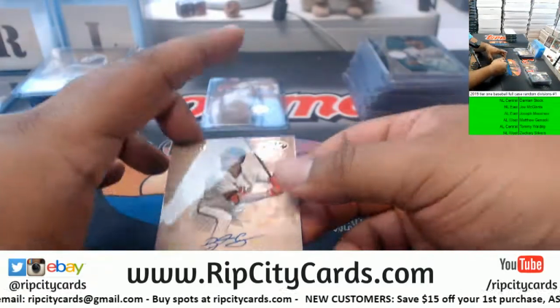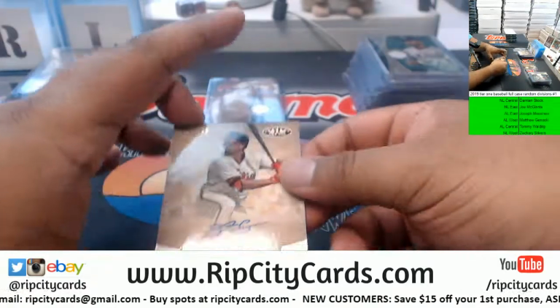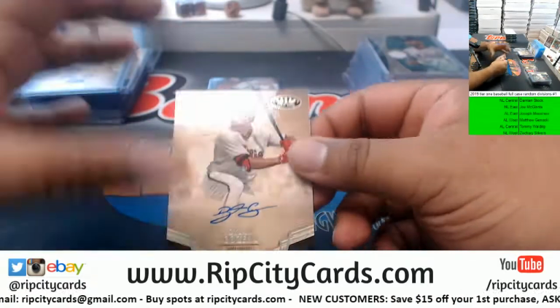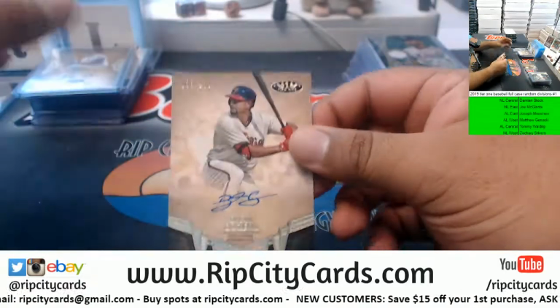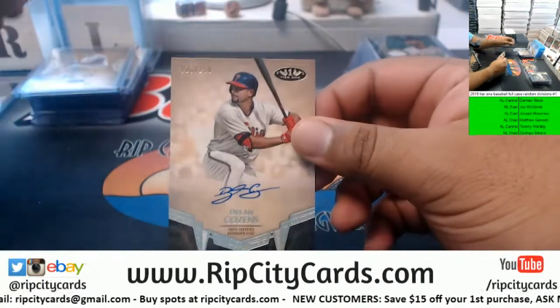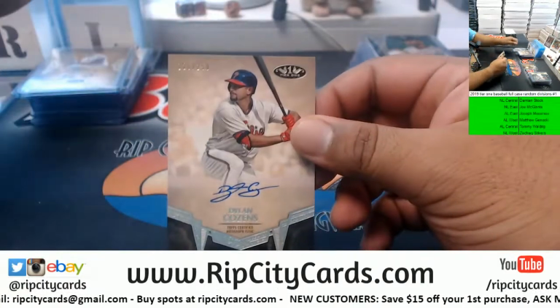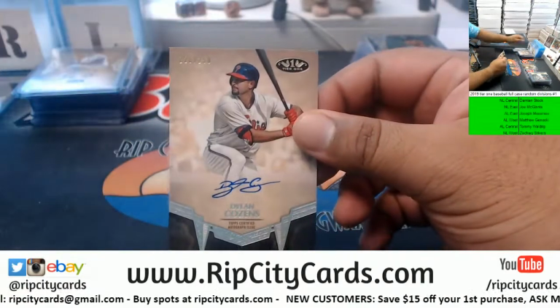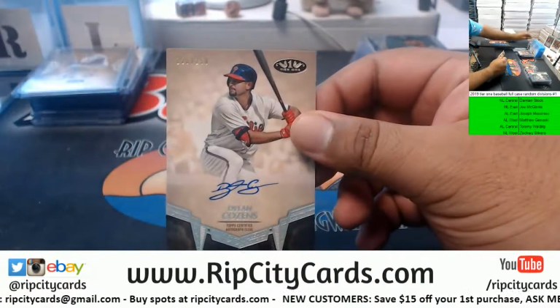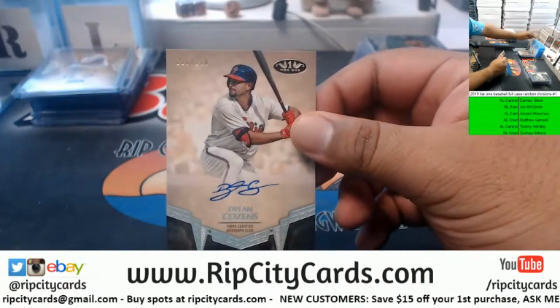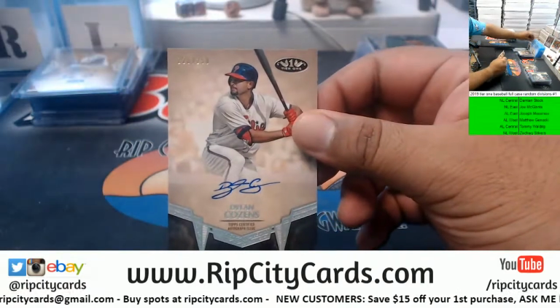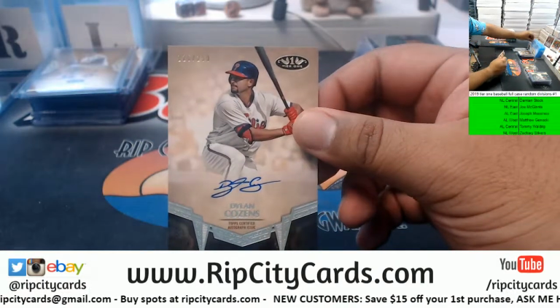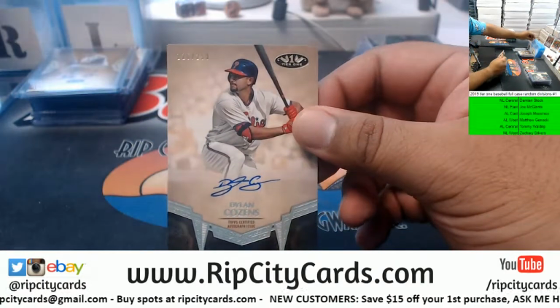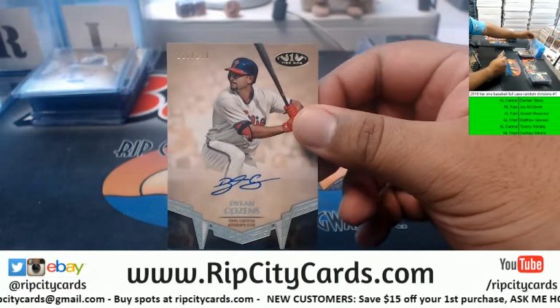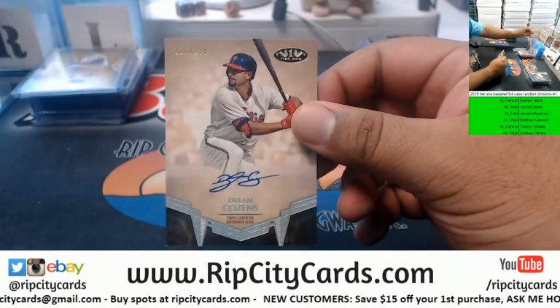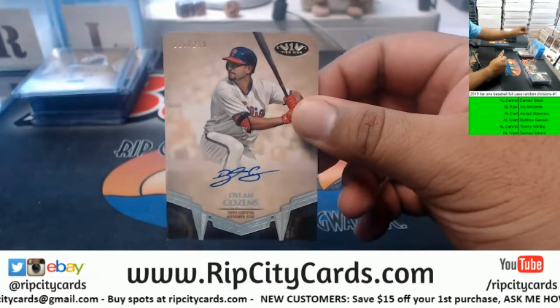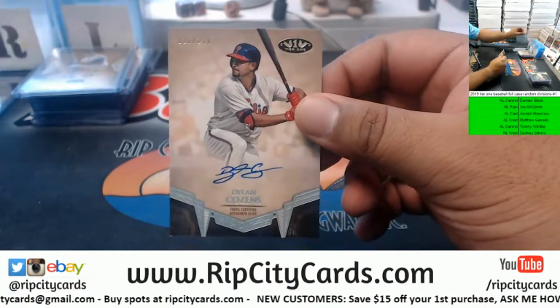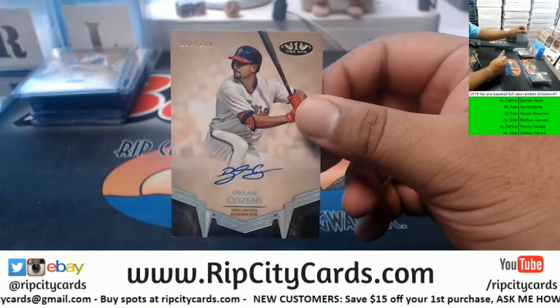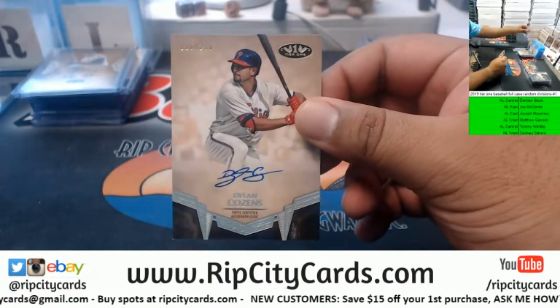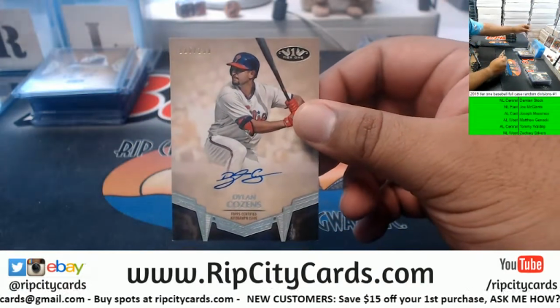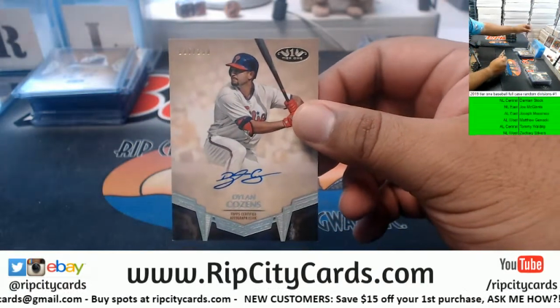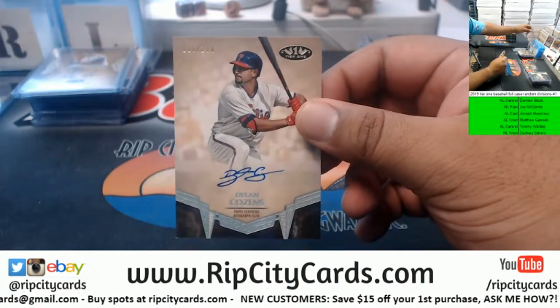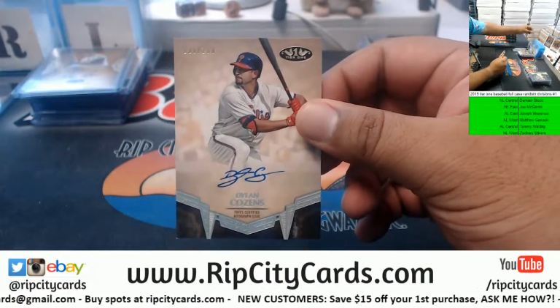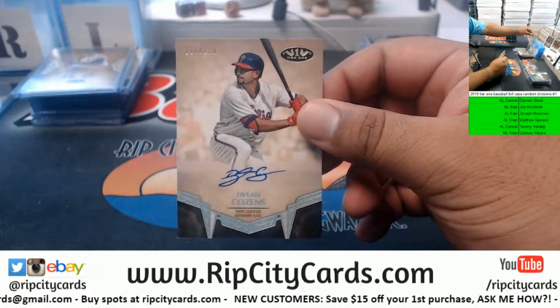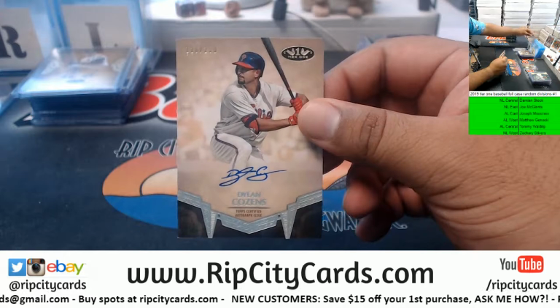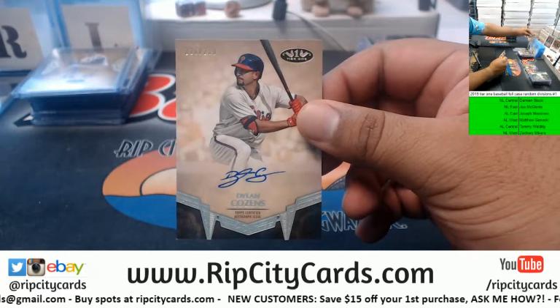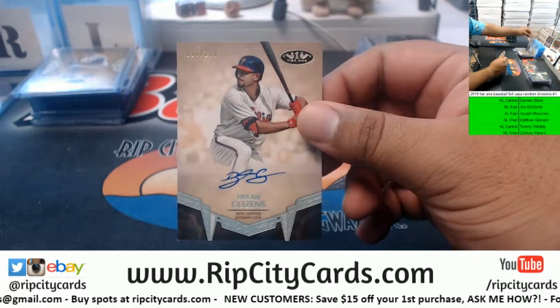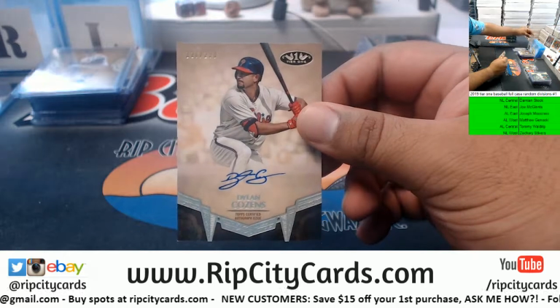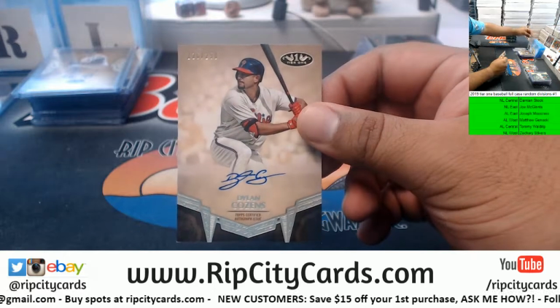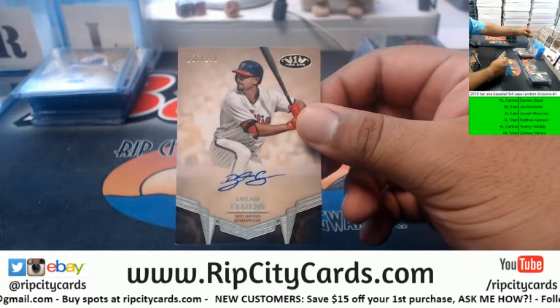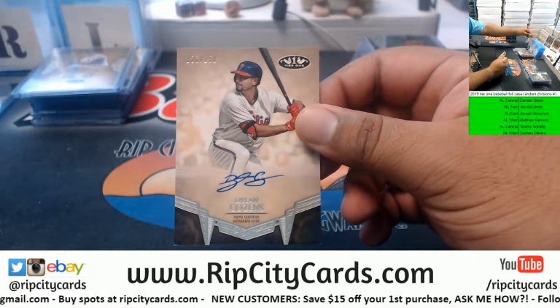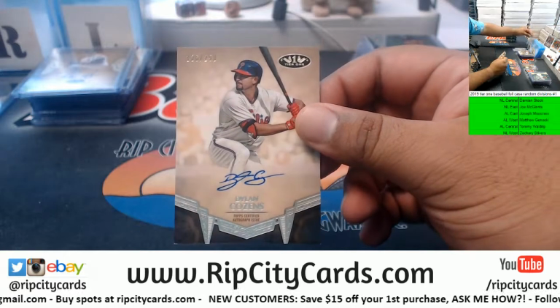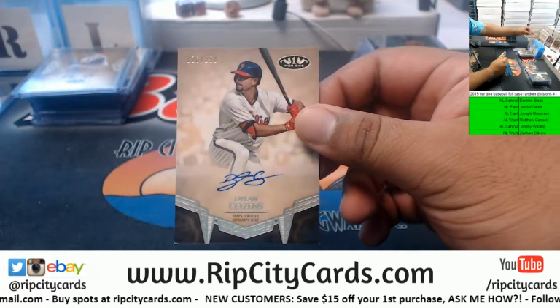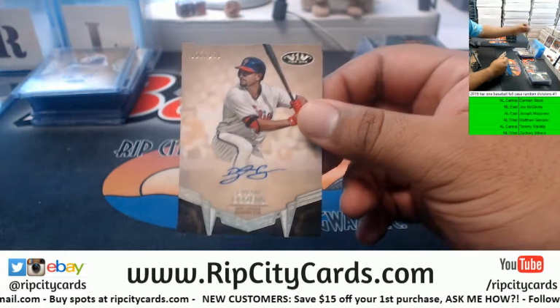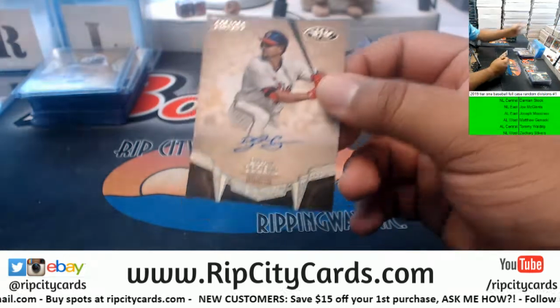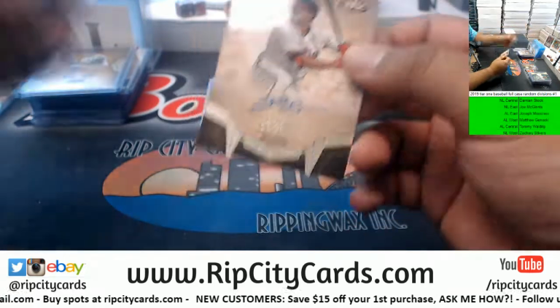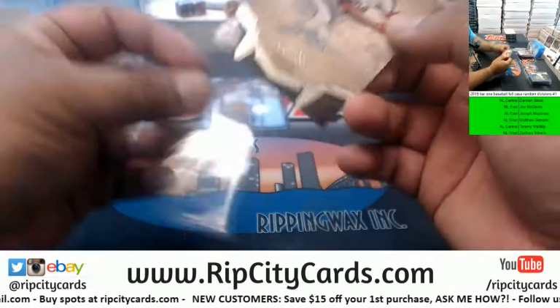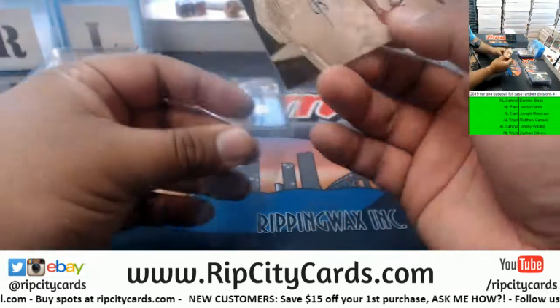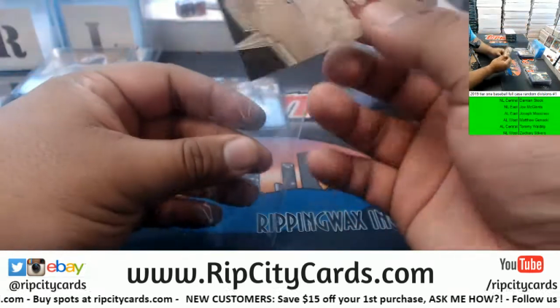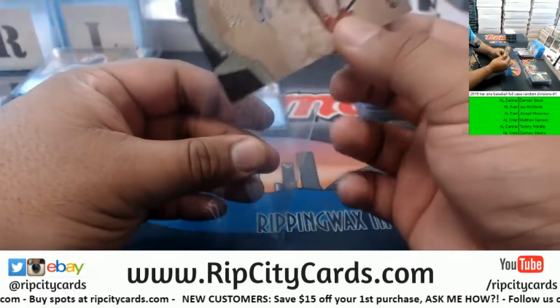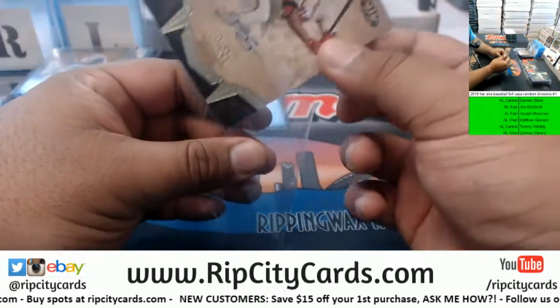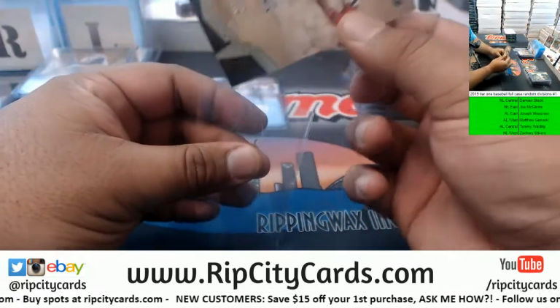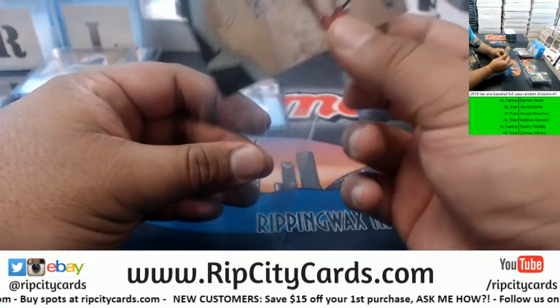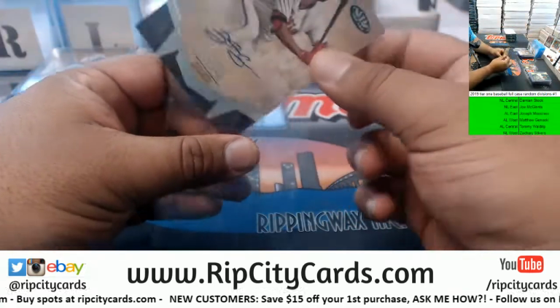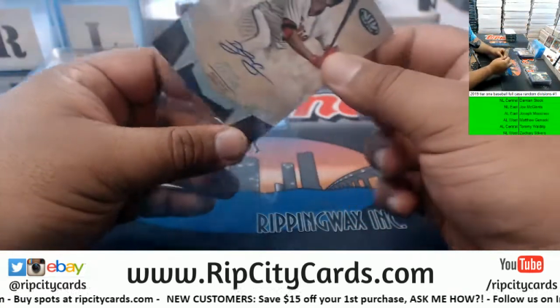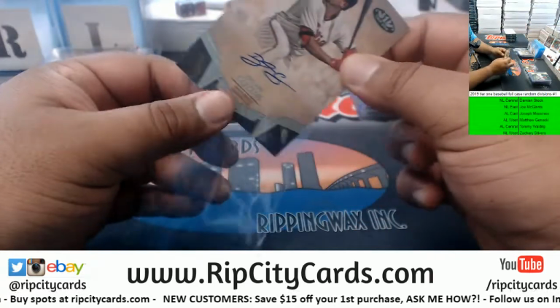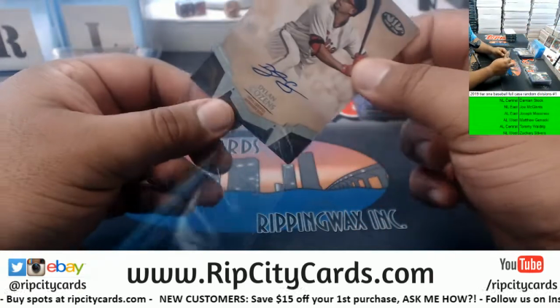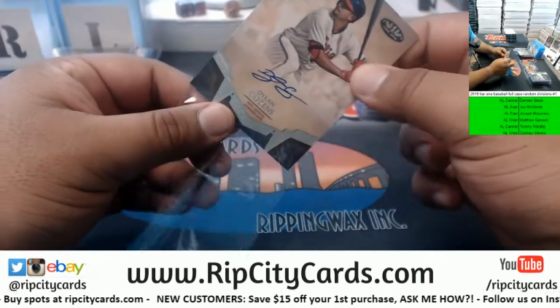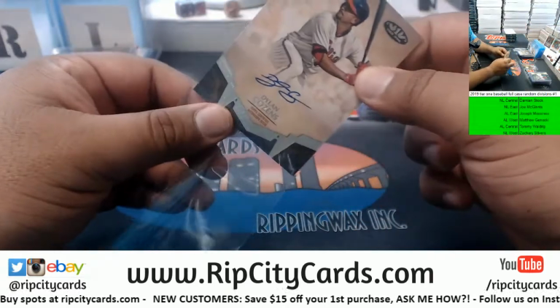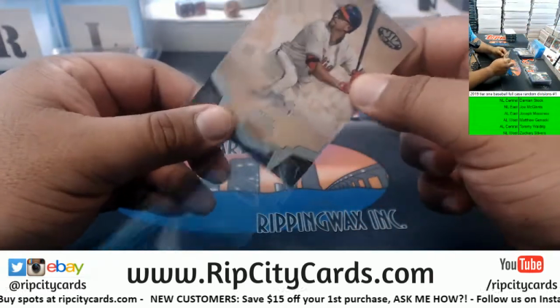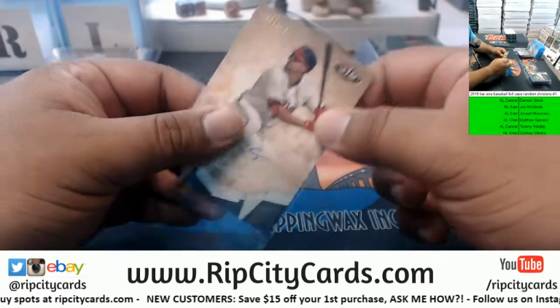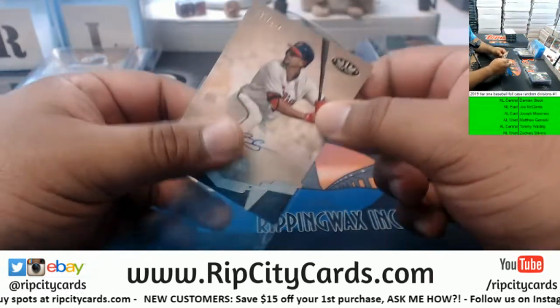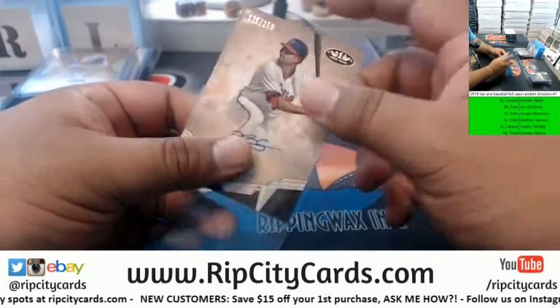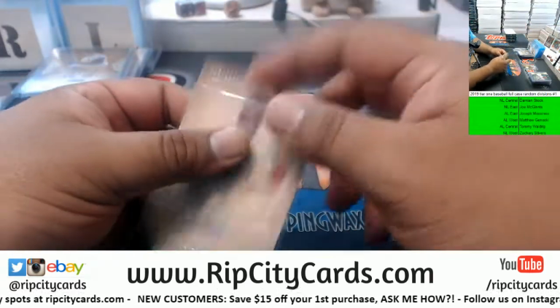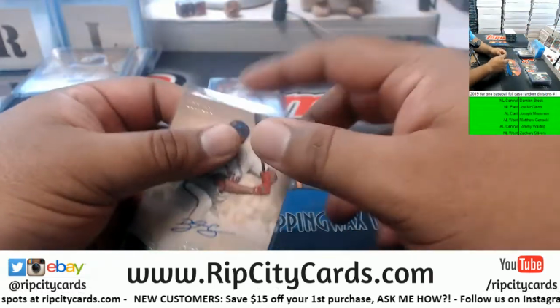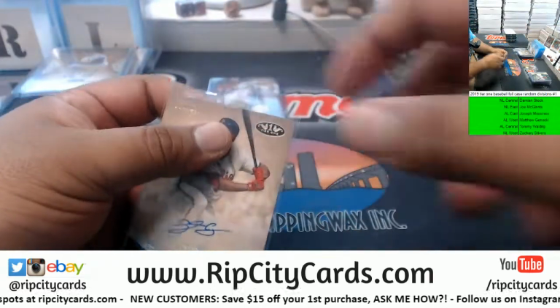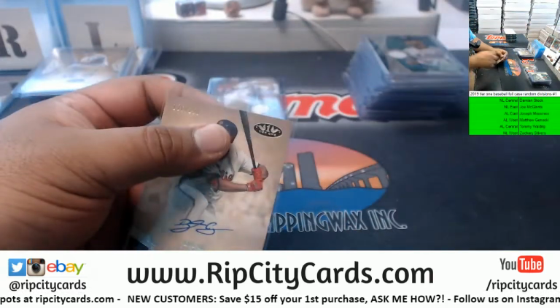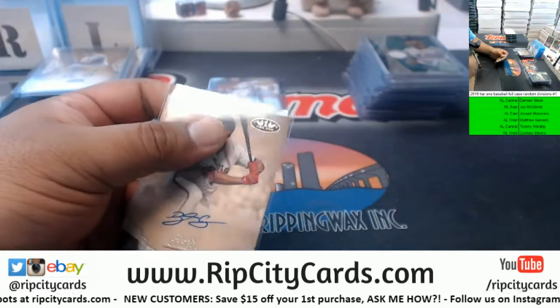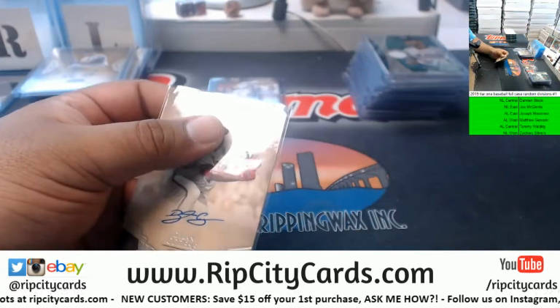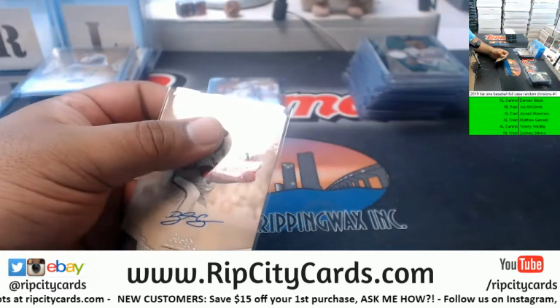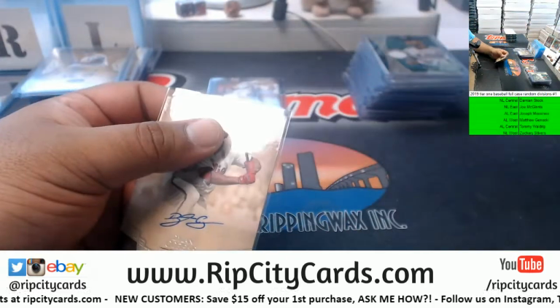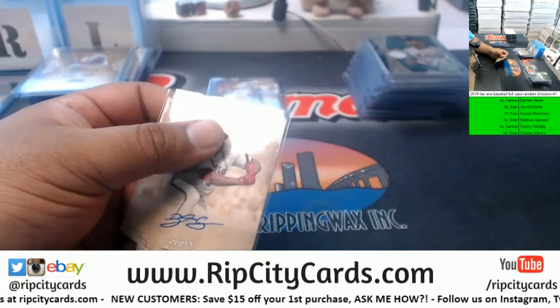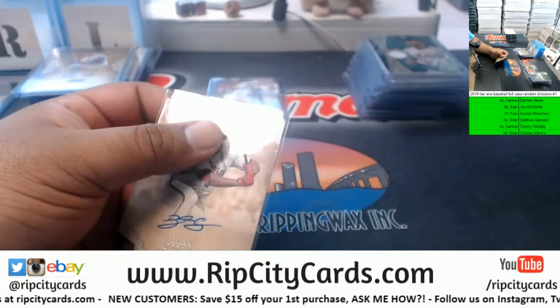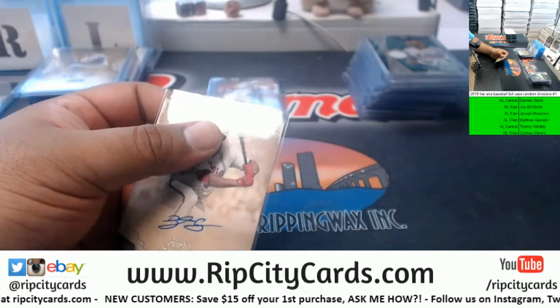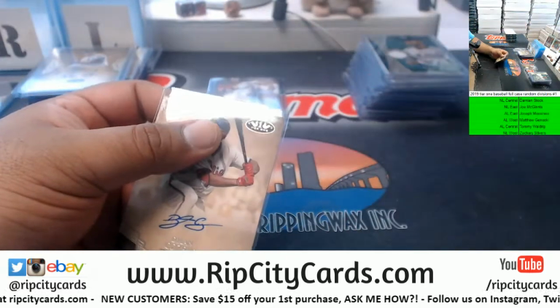We got Dylan Cousins to 250, Phillies - NL East.